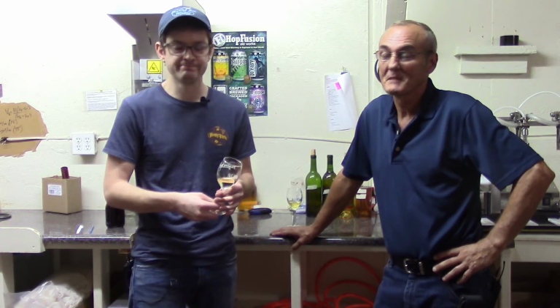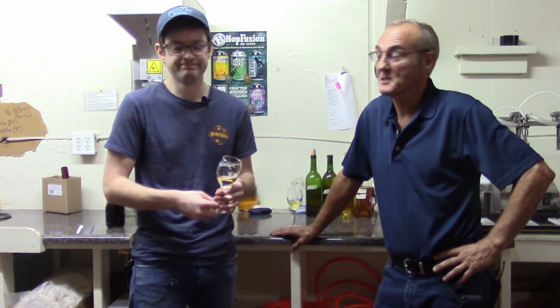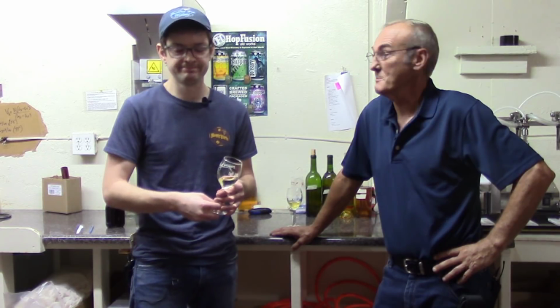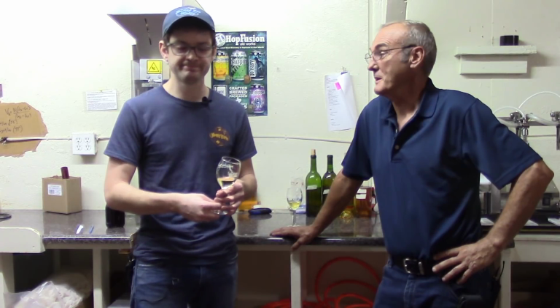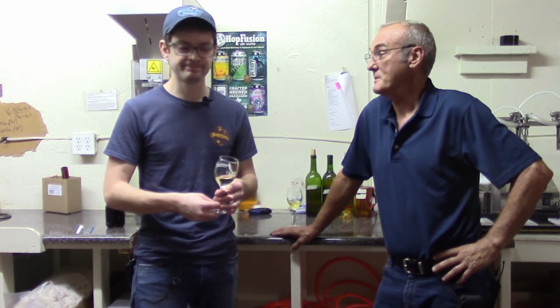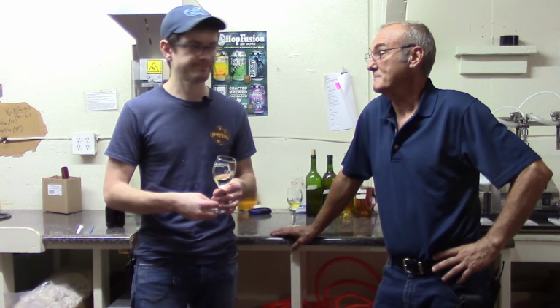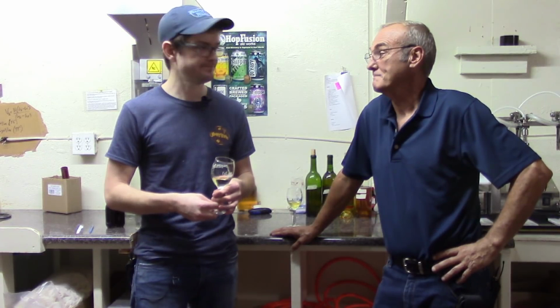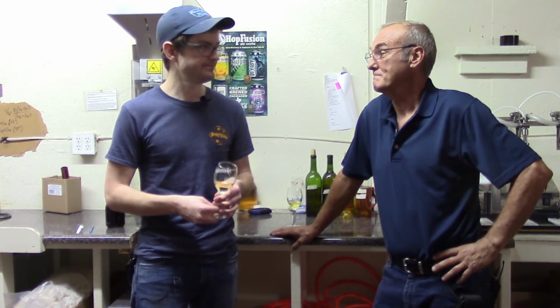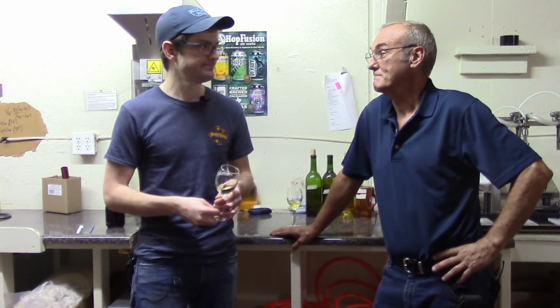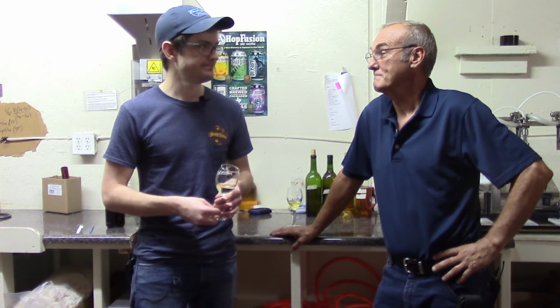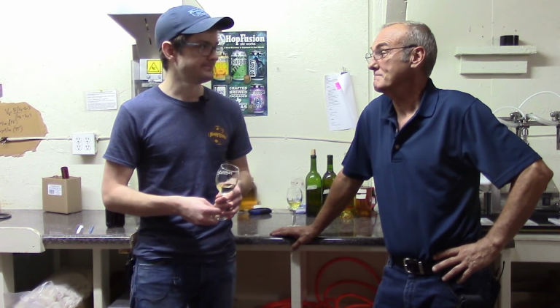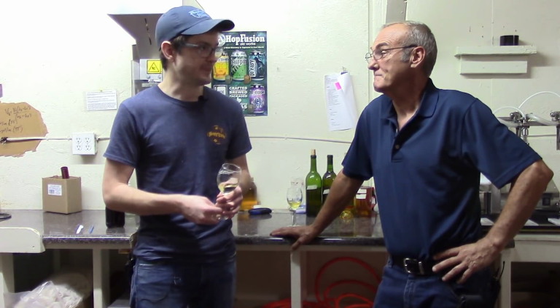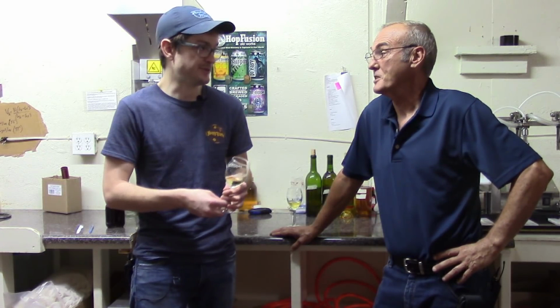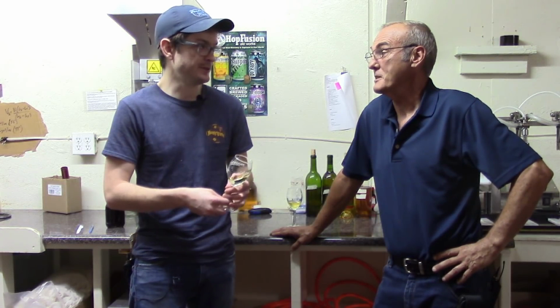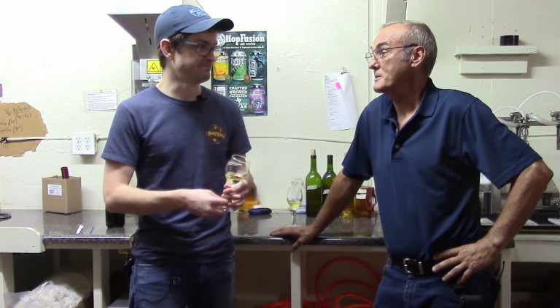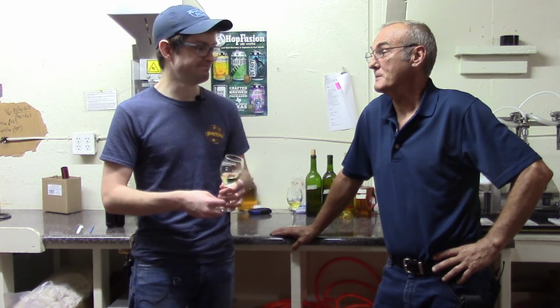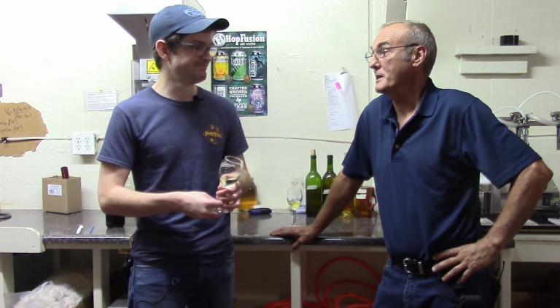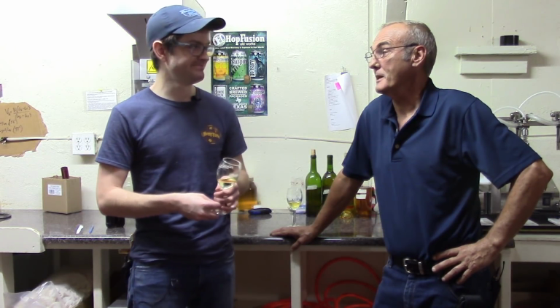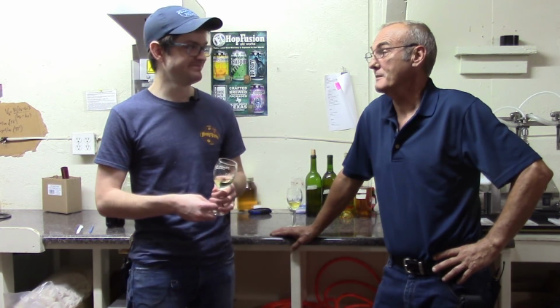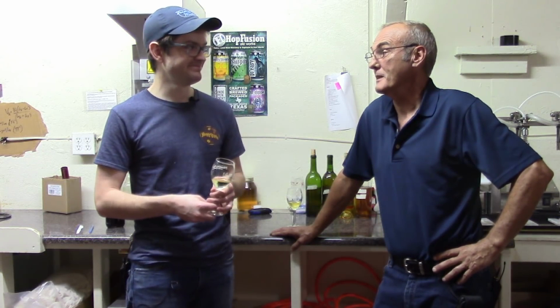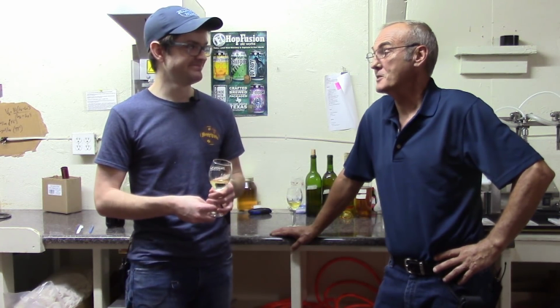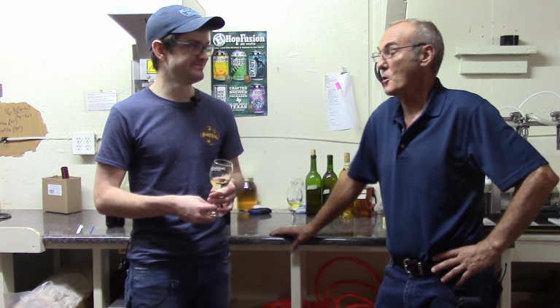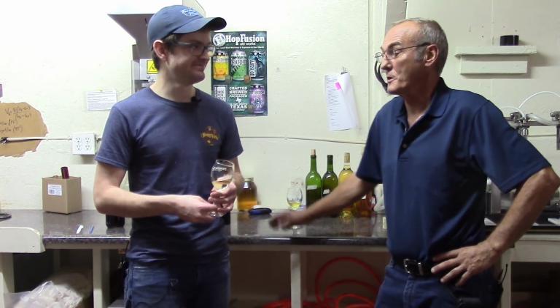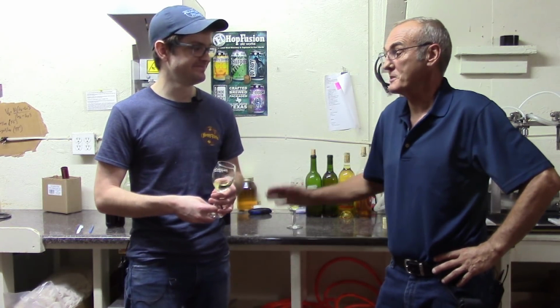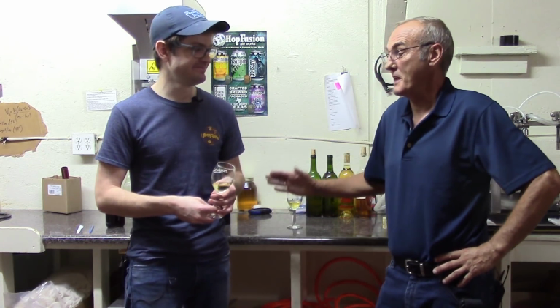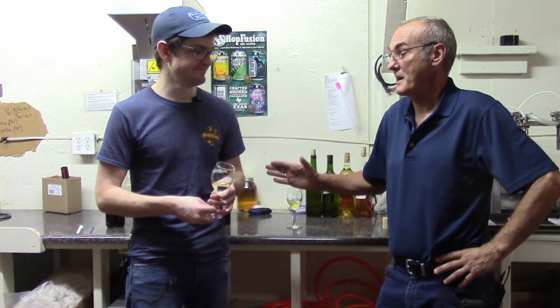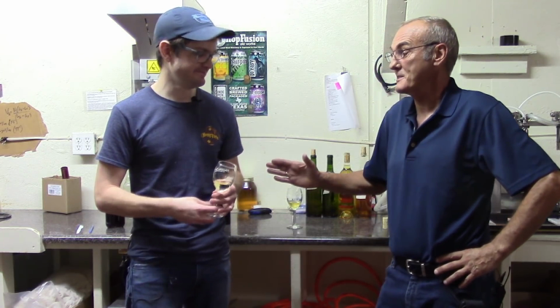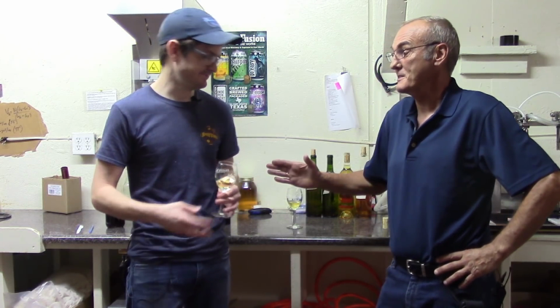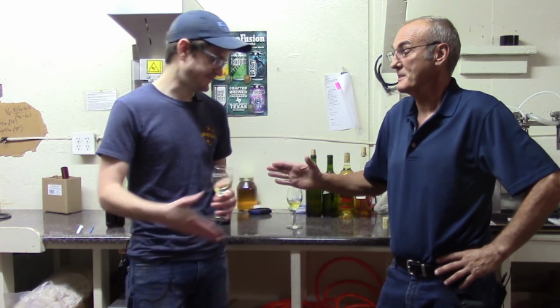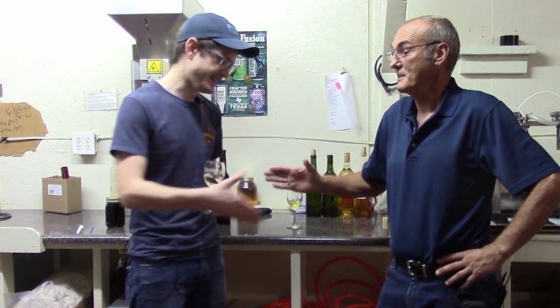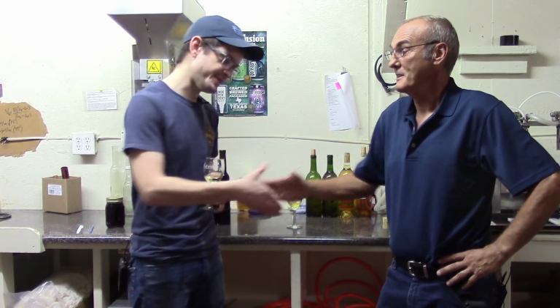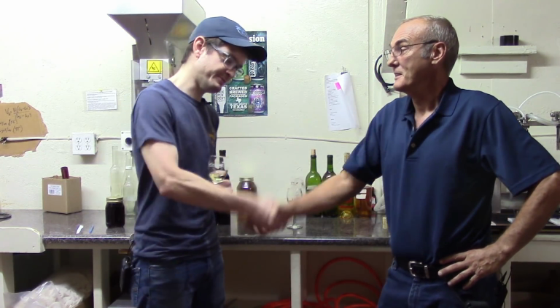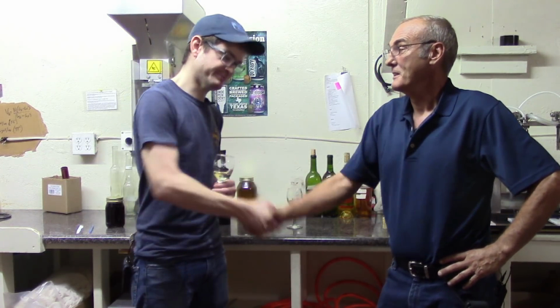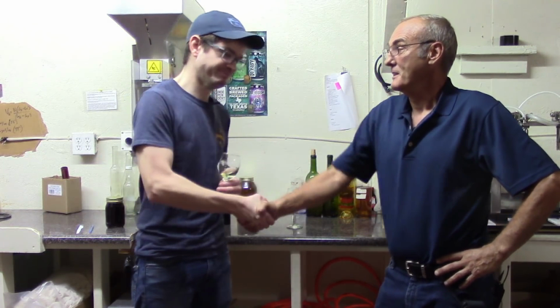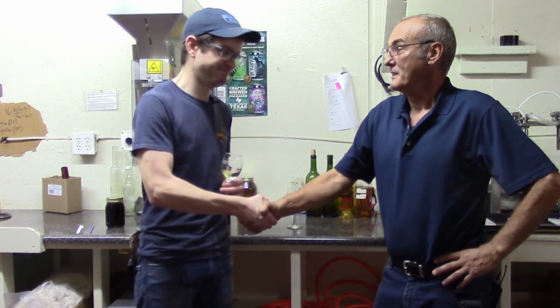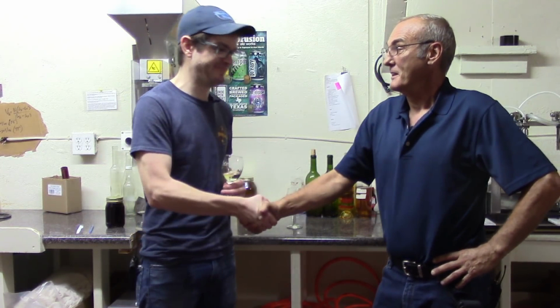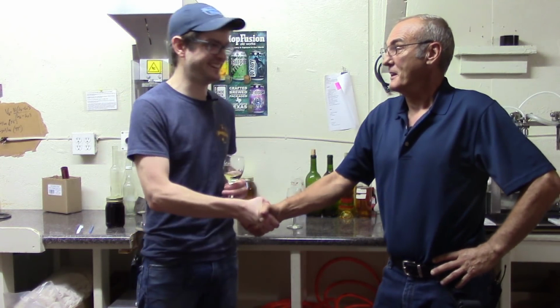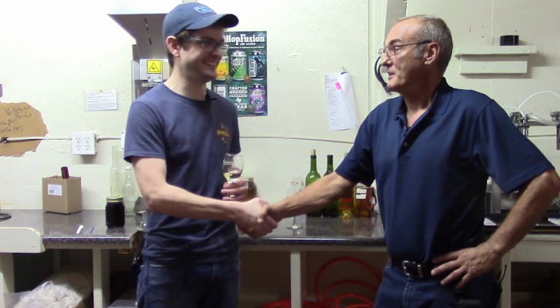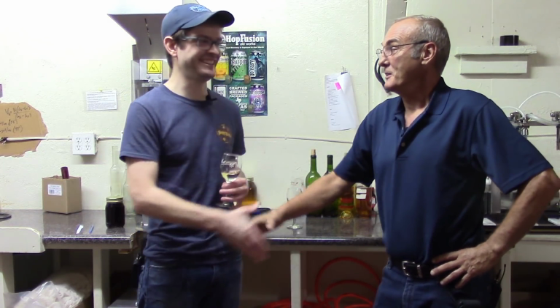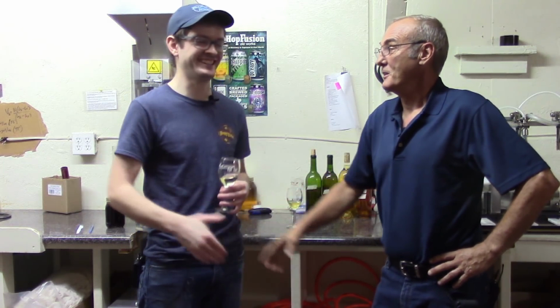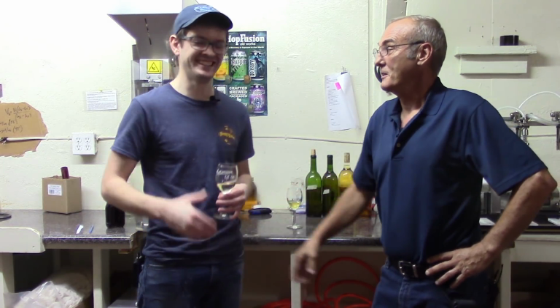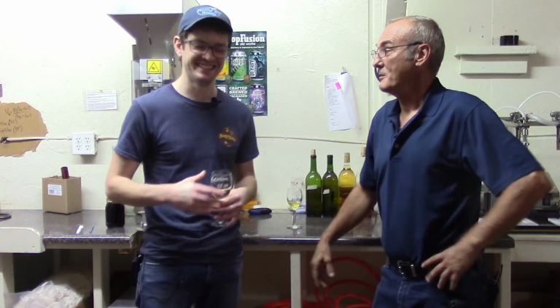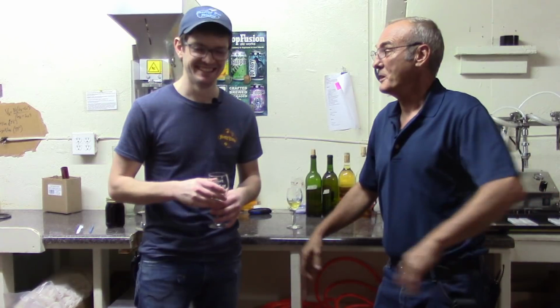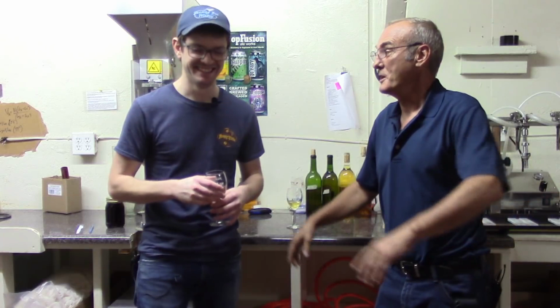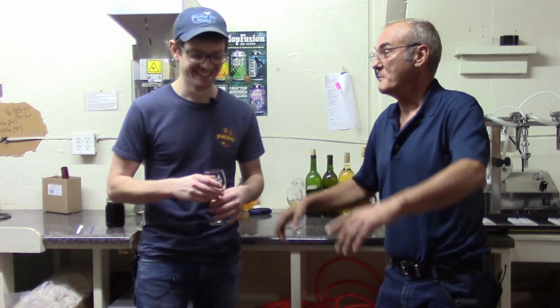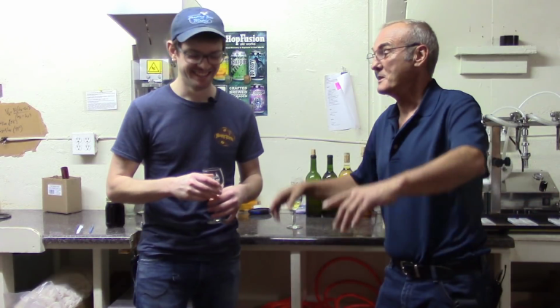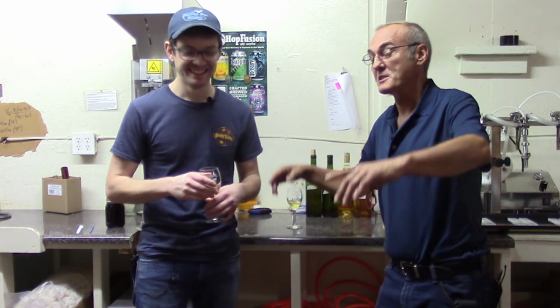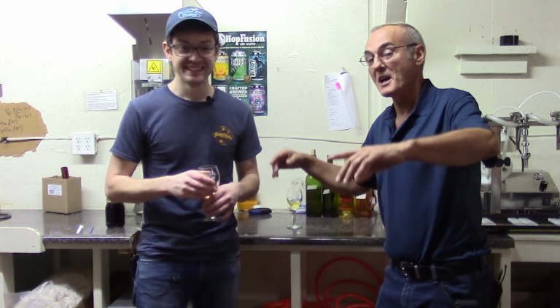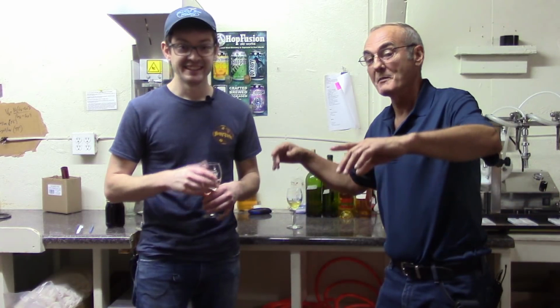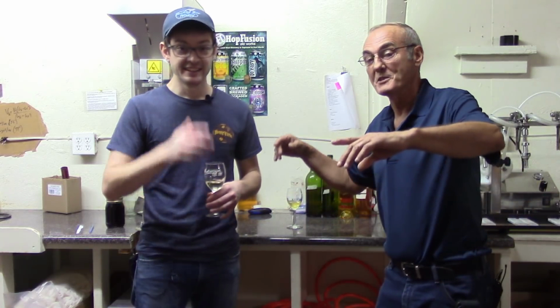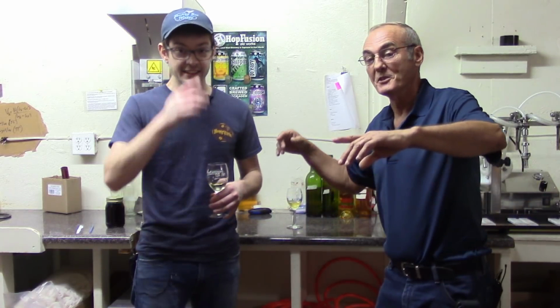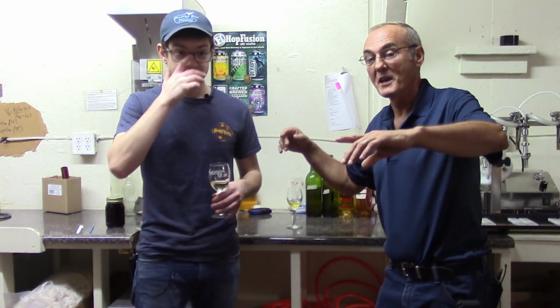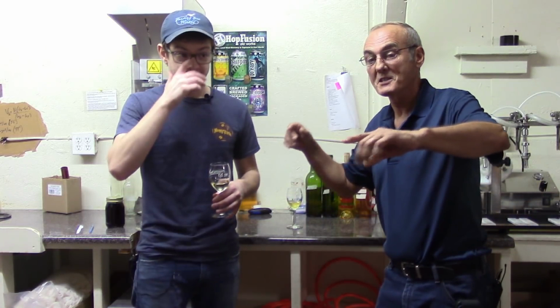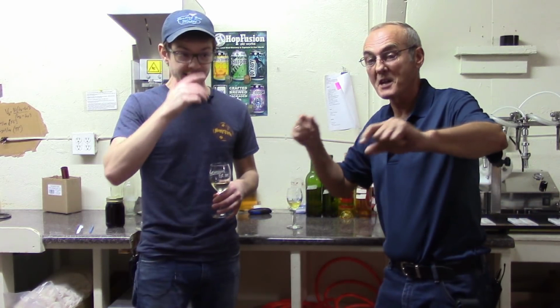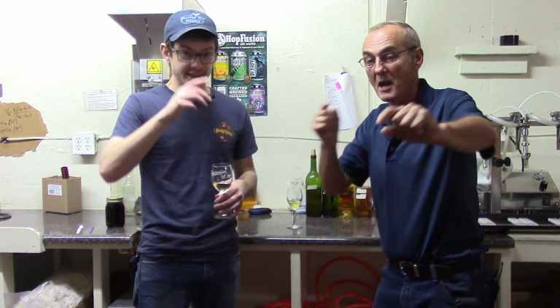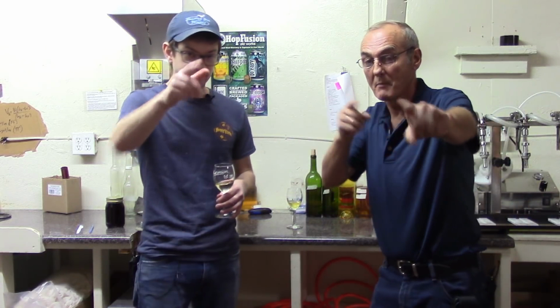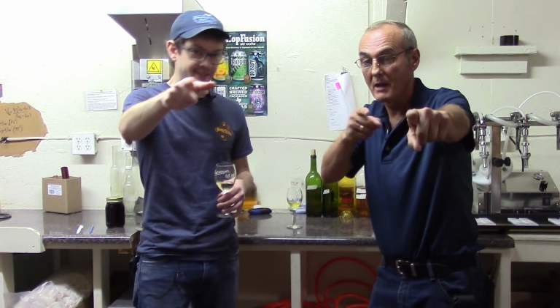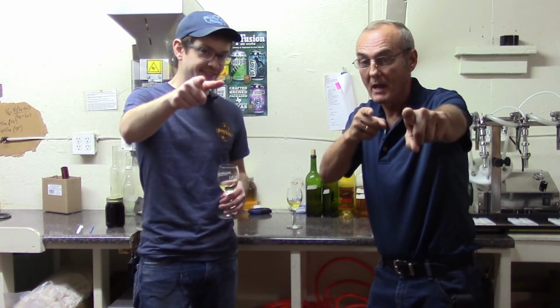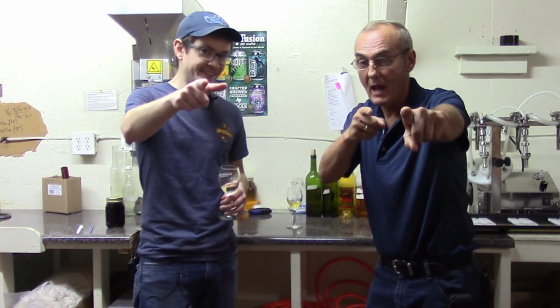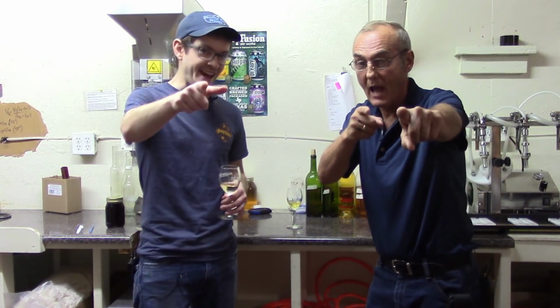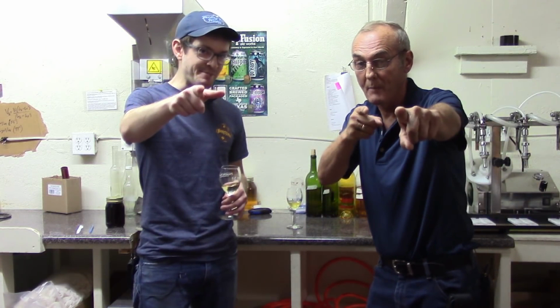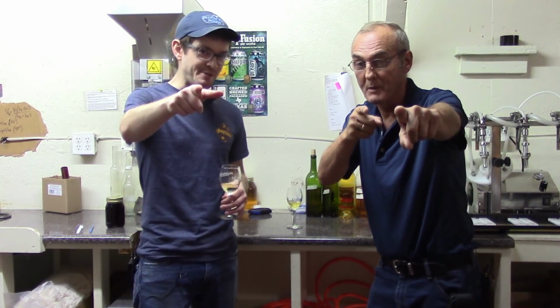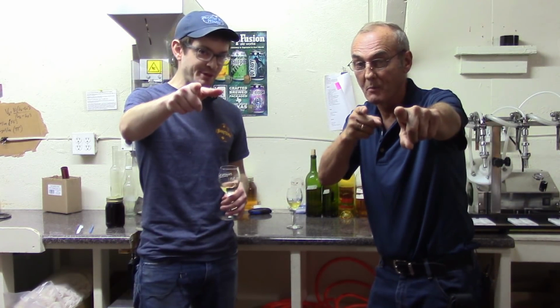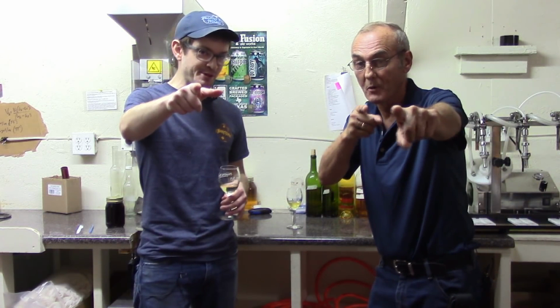That's amazing. Chase, as always, thanks. Thank you. Until next time, happy brewing.